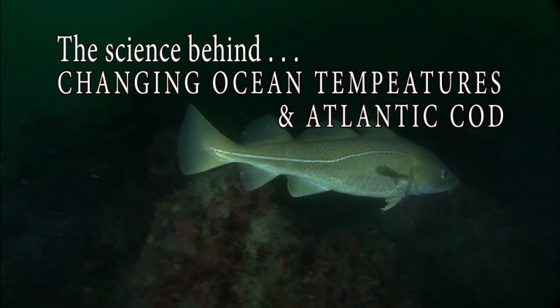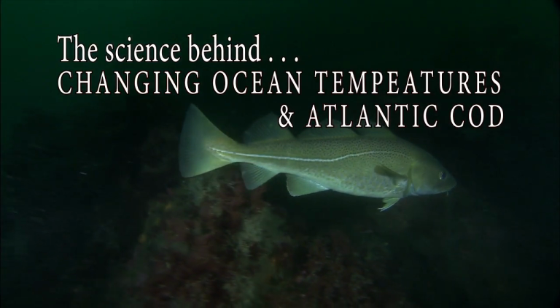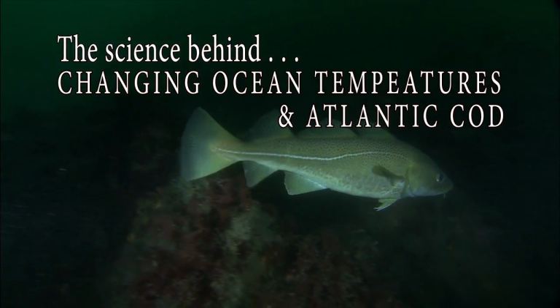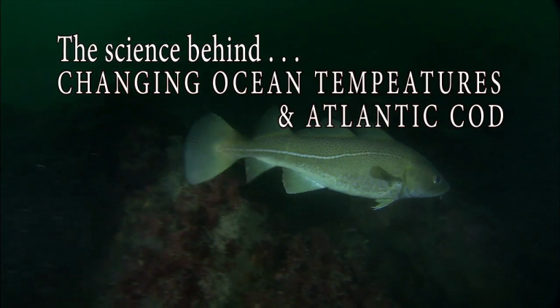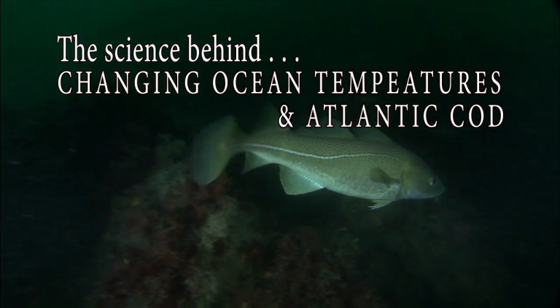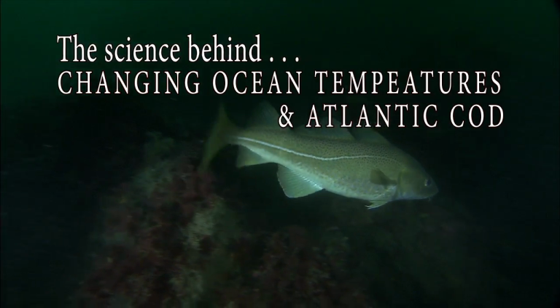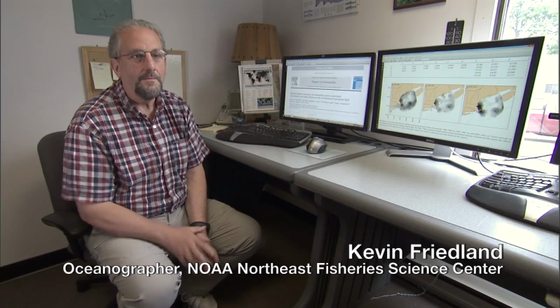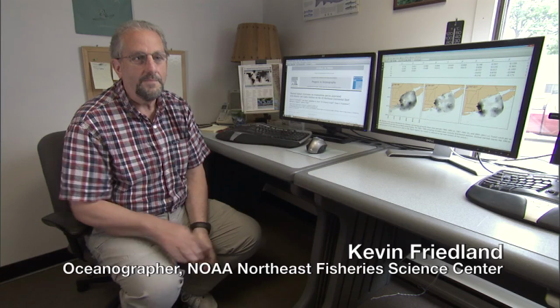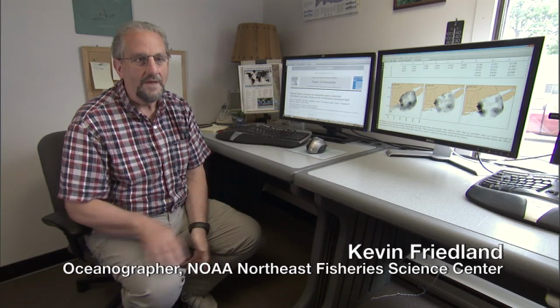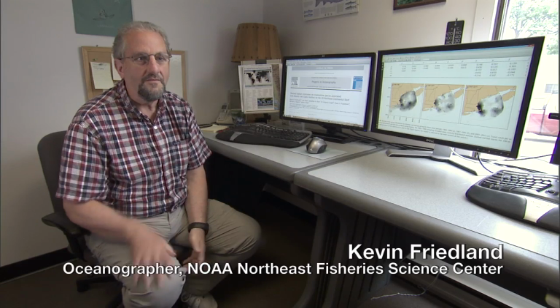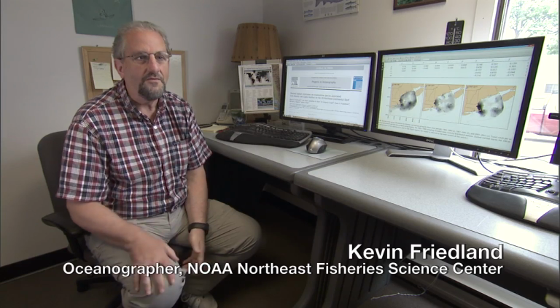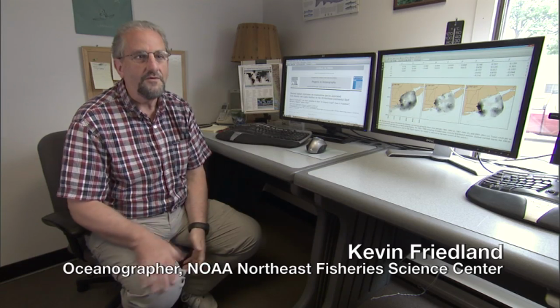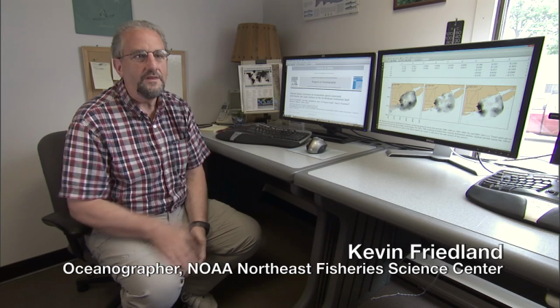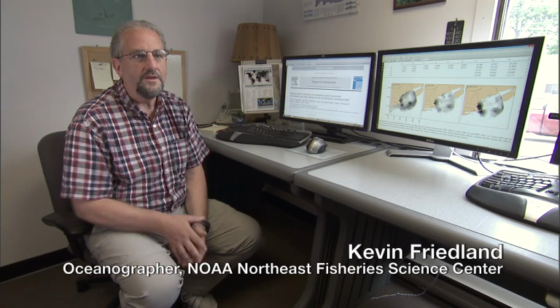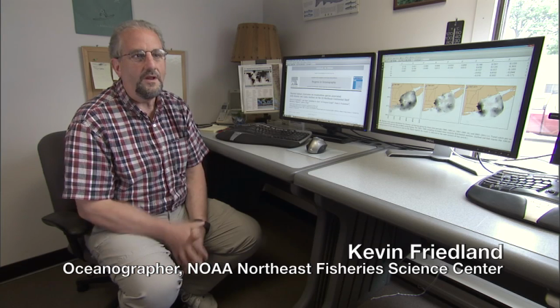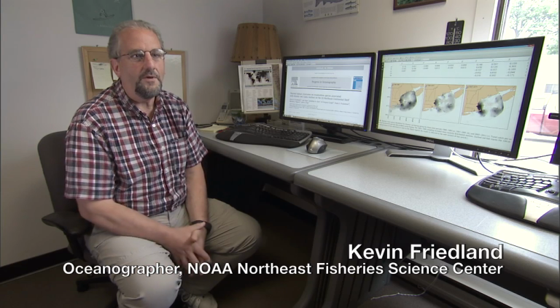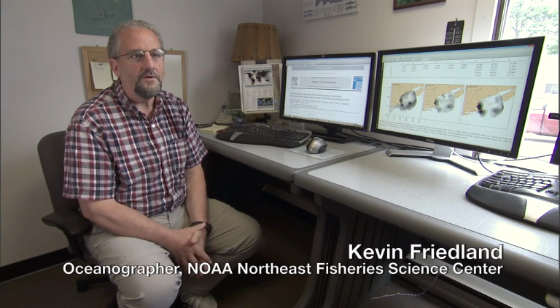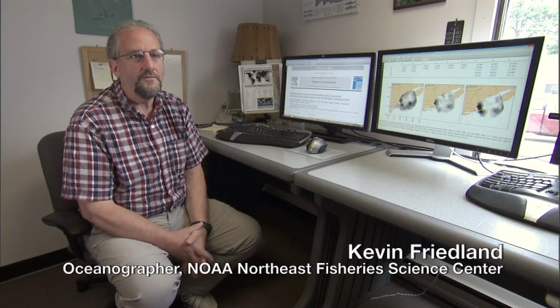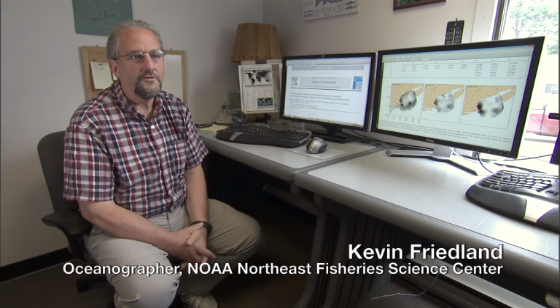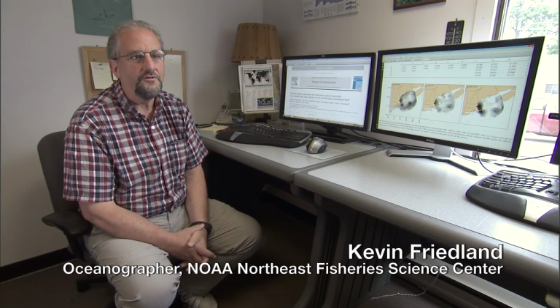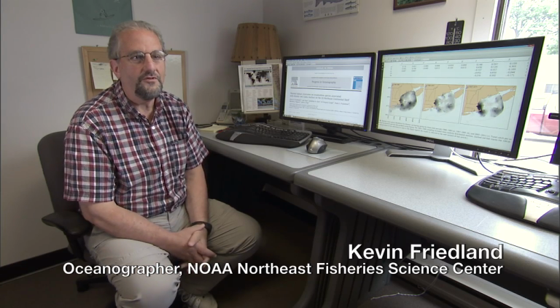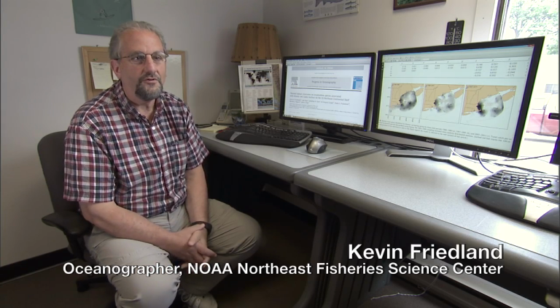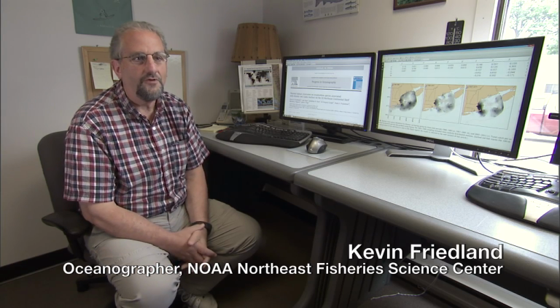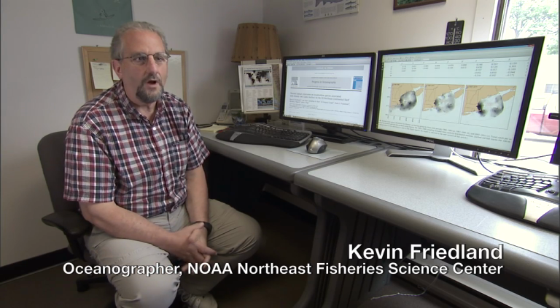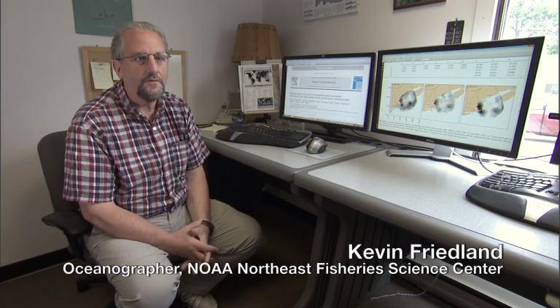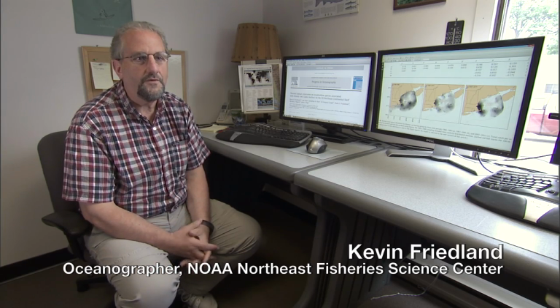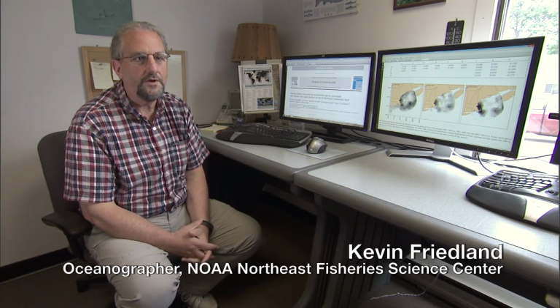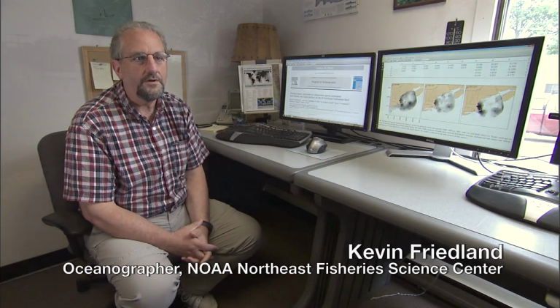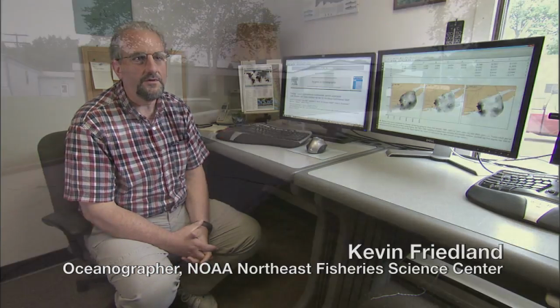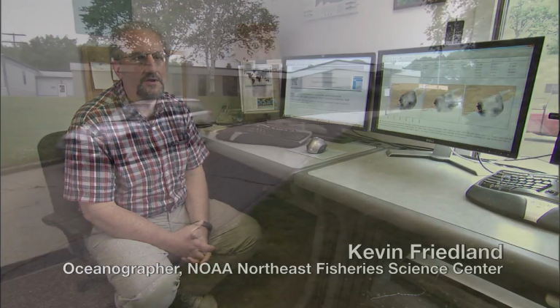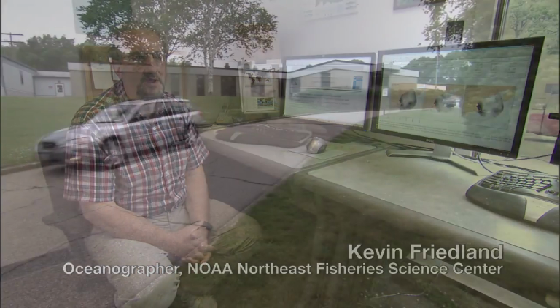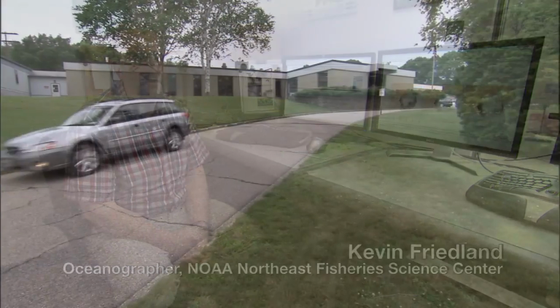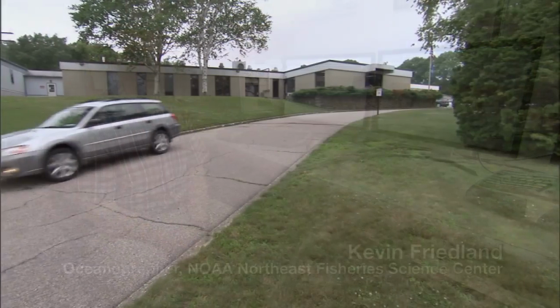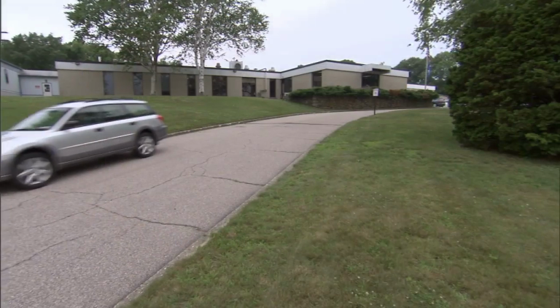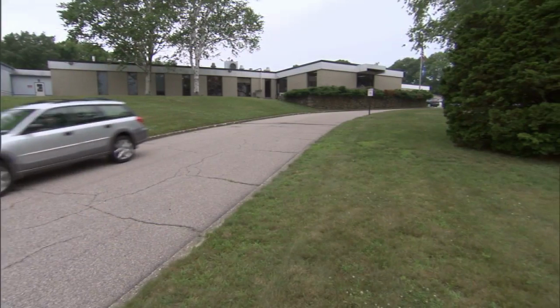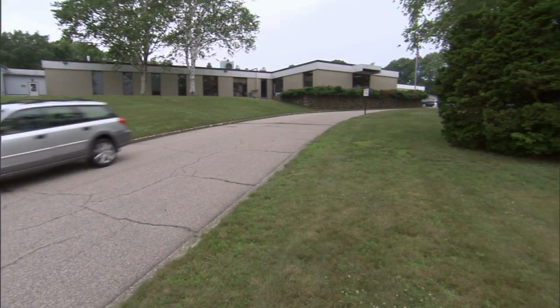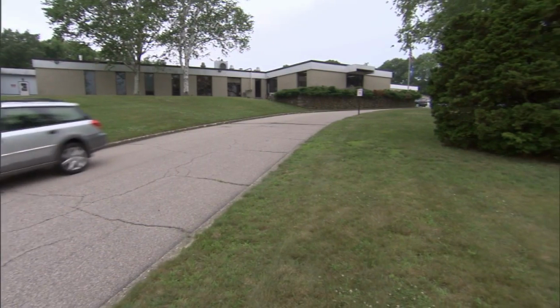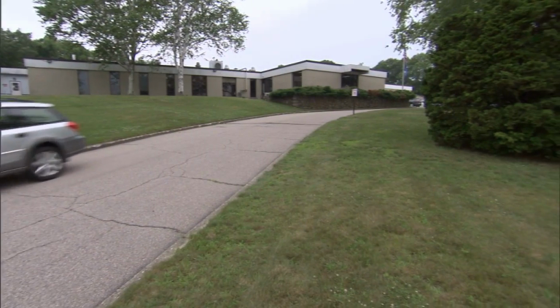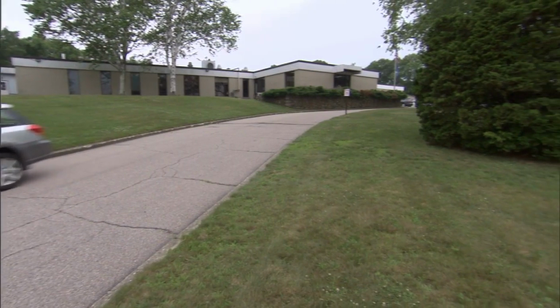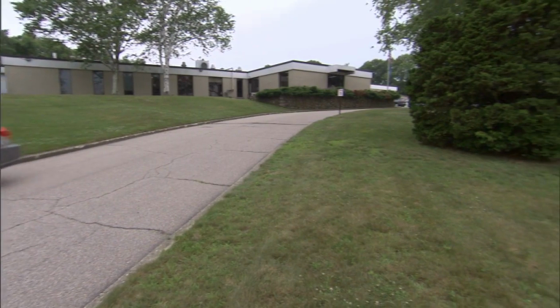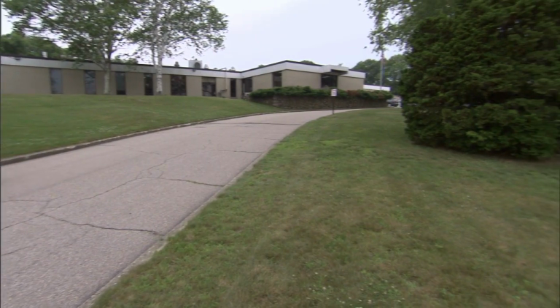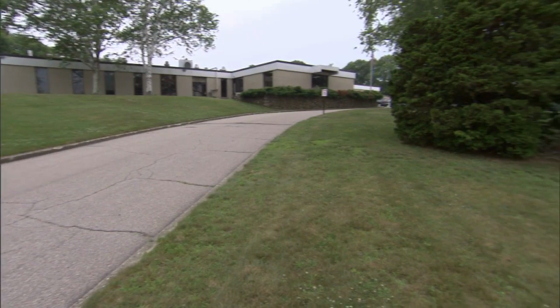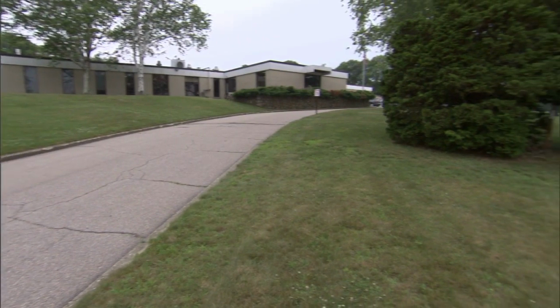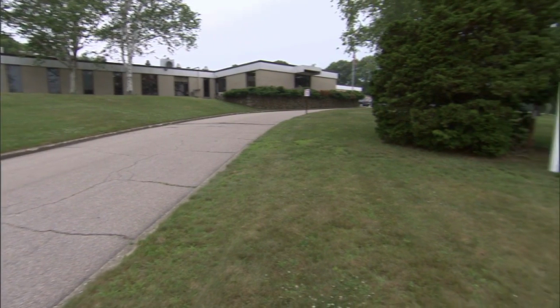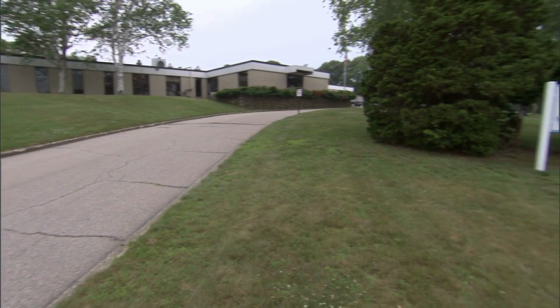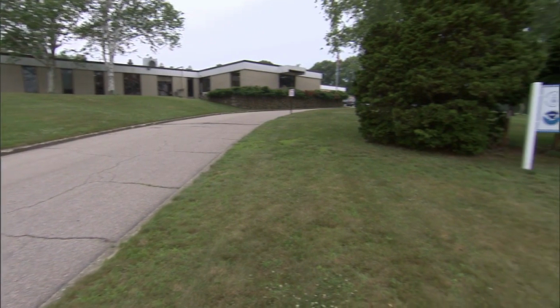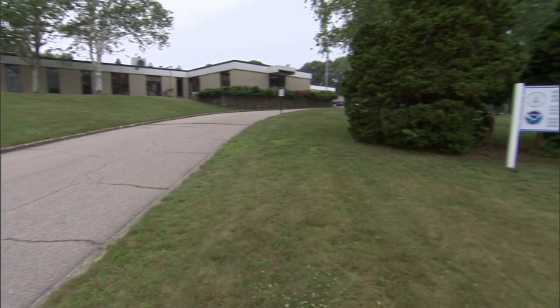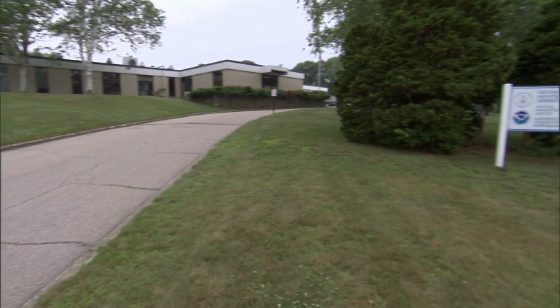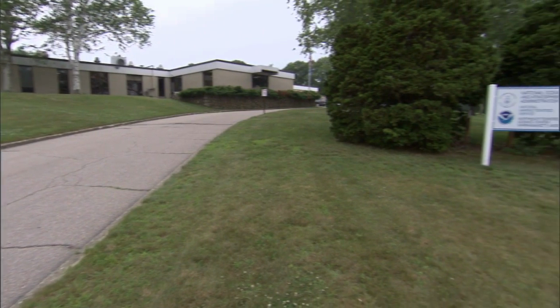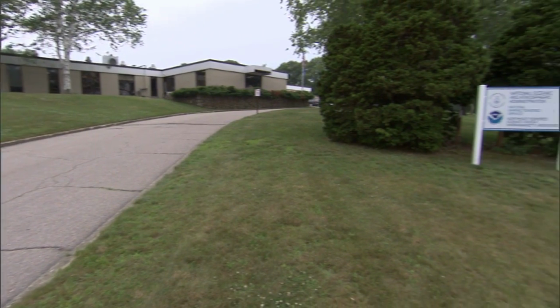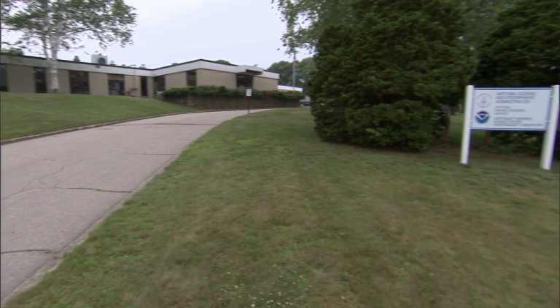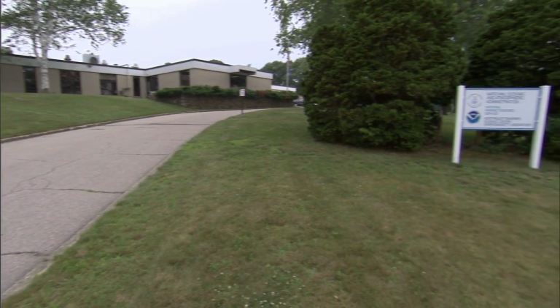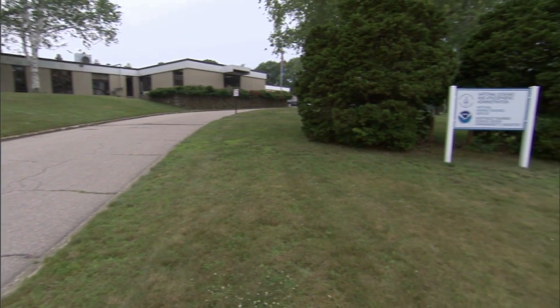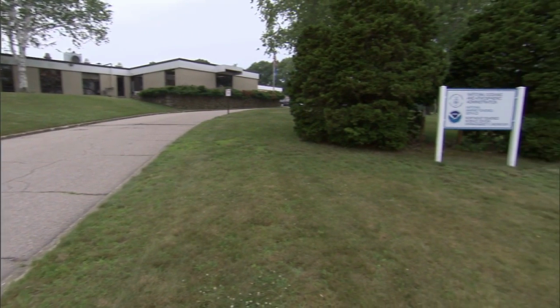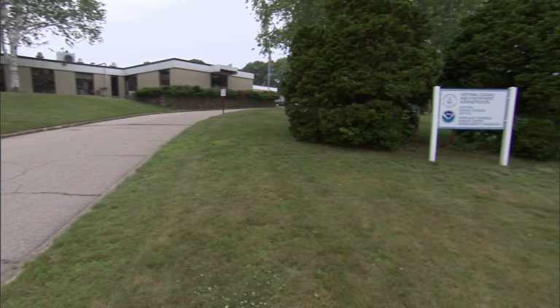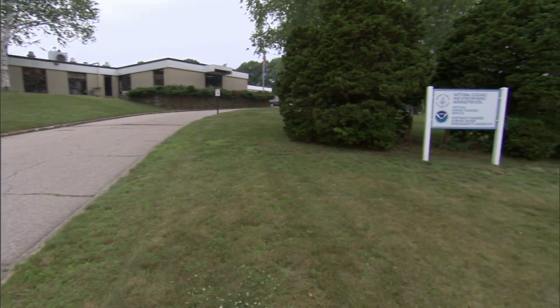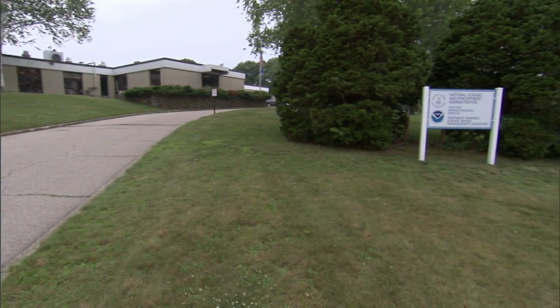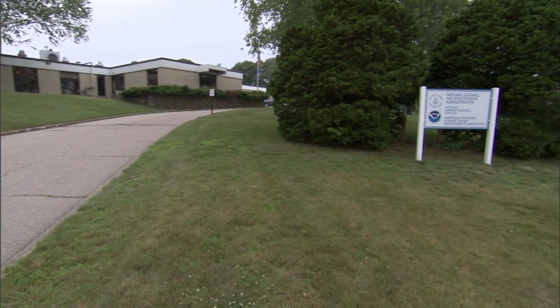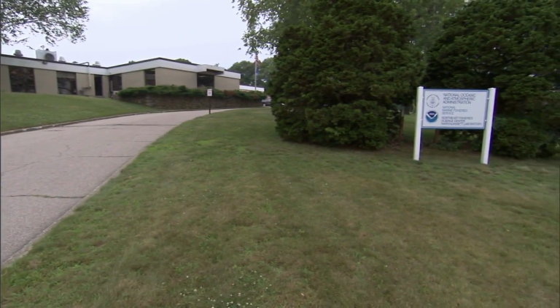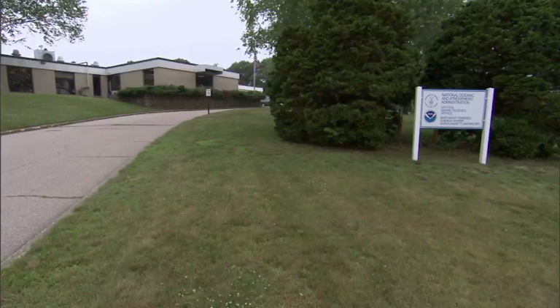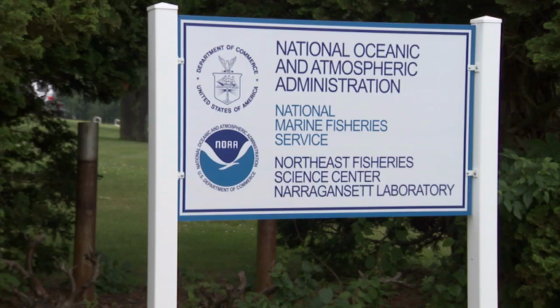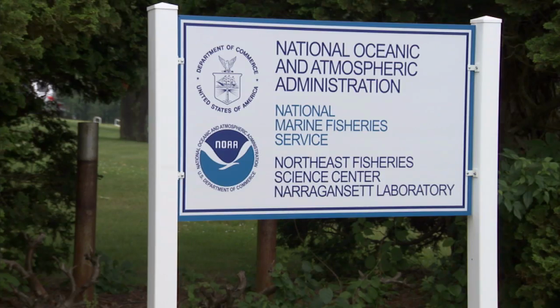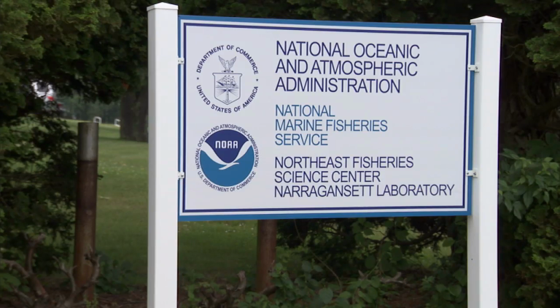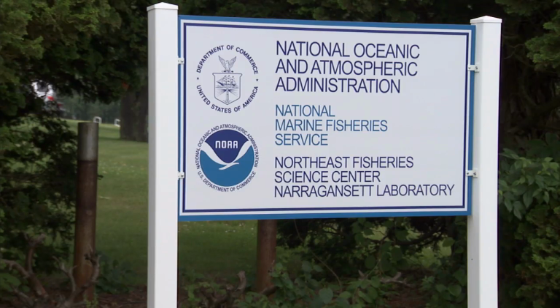Hi, I'm Kevin Friedland. I'm a fisheries oceanographer here at the Narragansett Laboratory, which is part of the Northeast Fisheries Science Center.